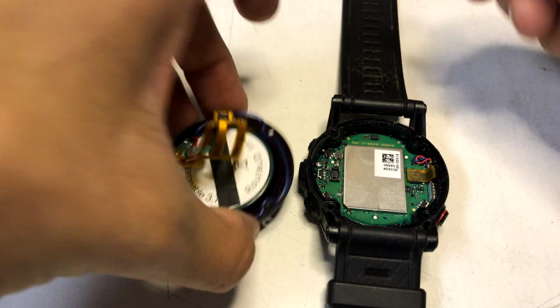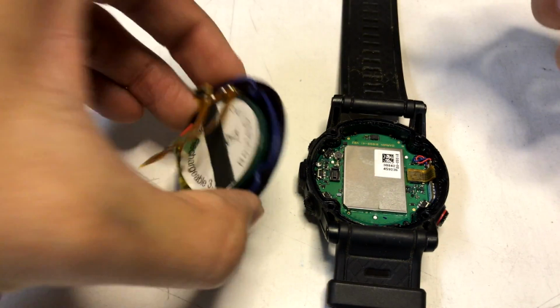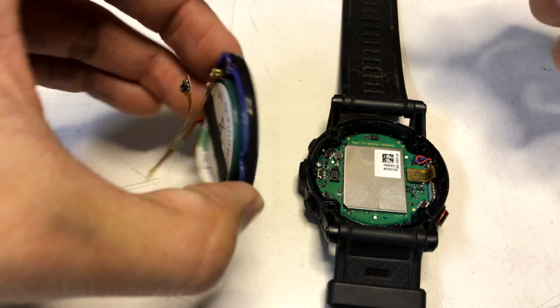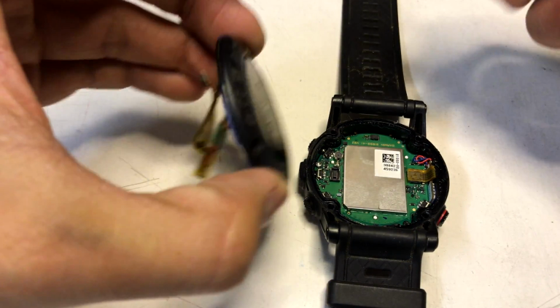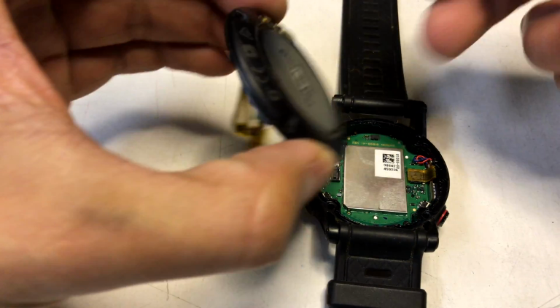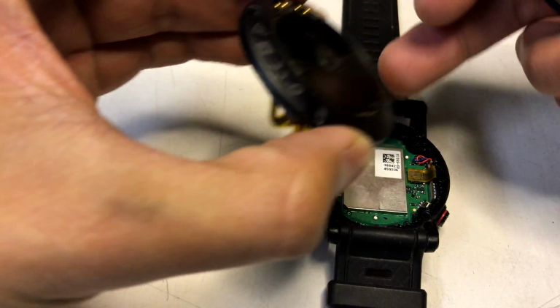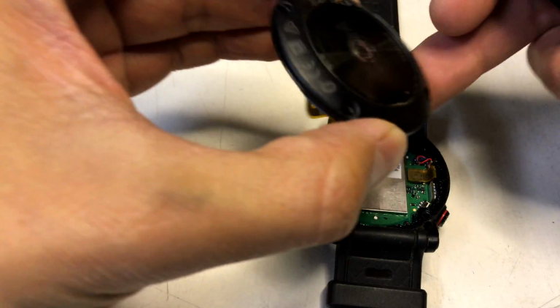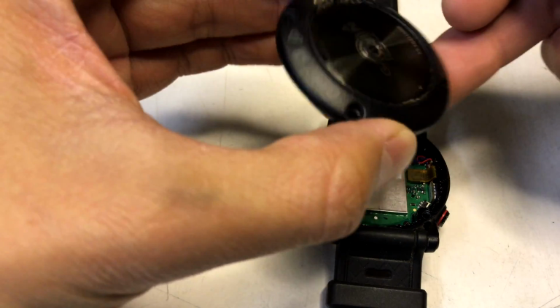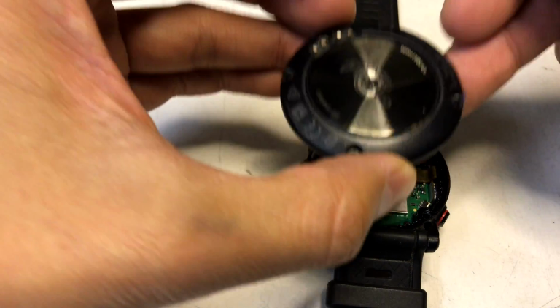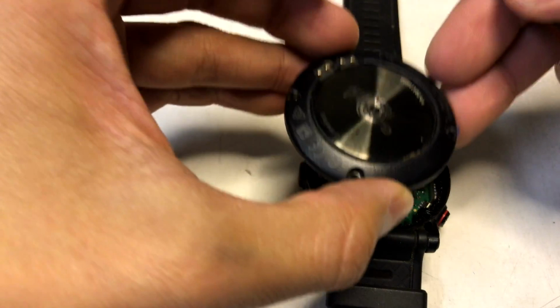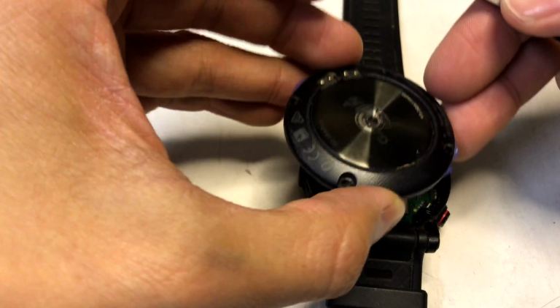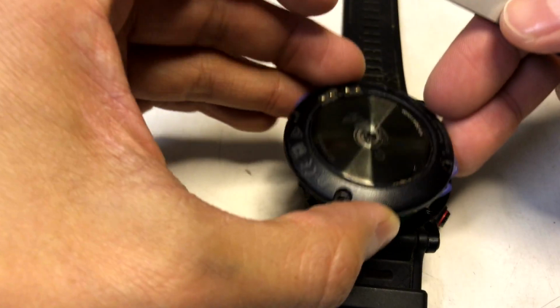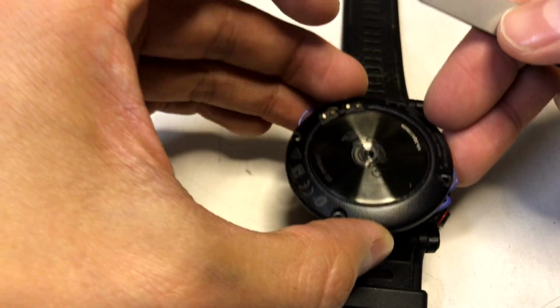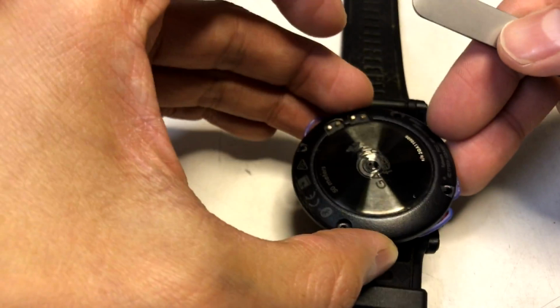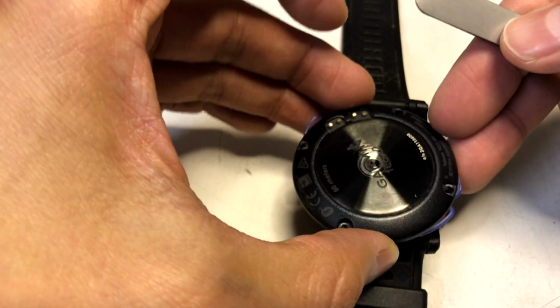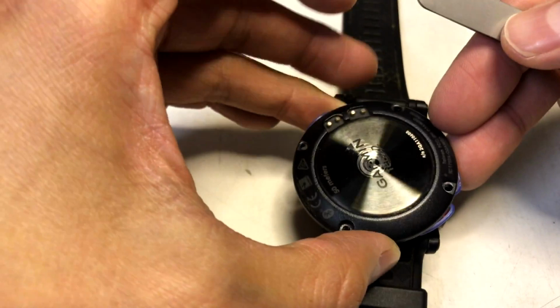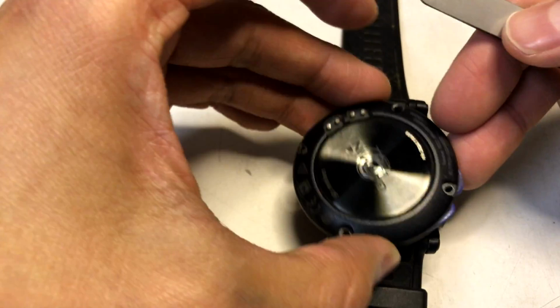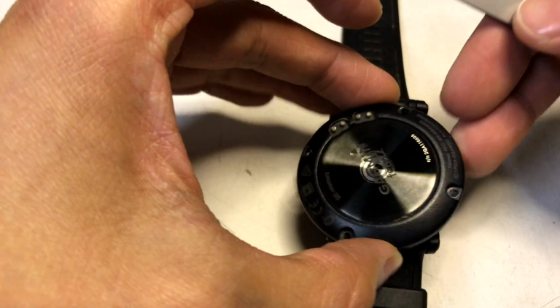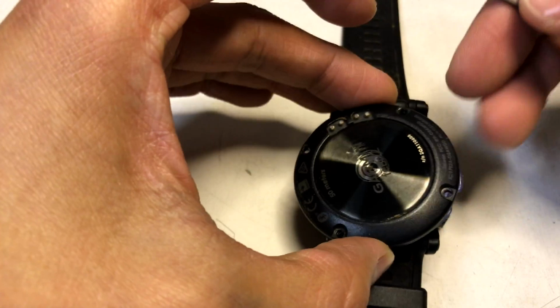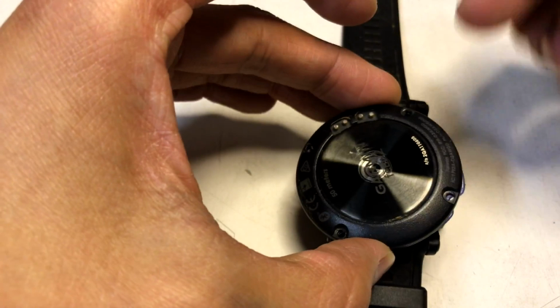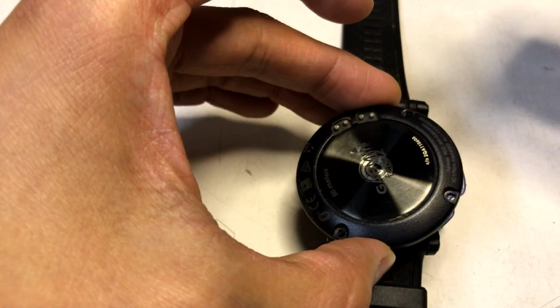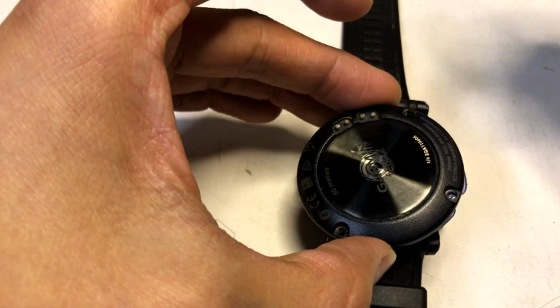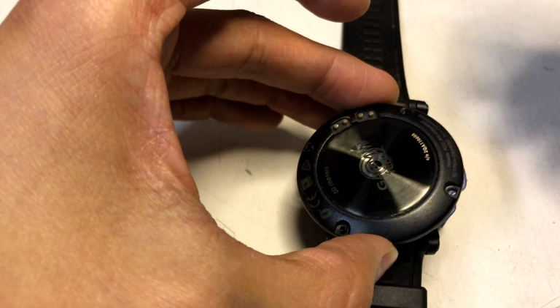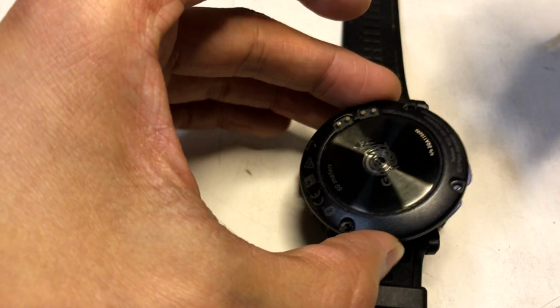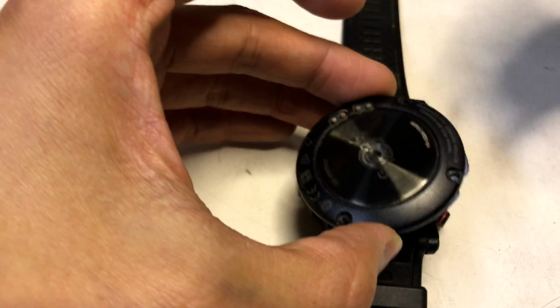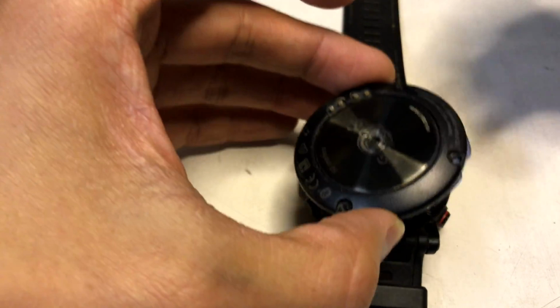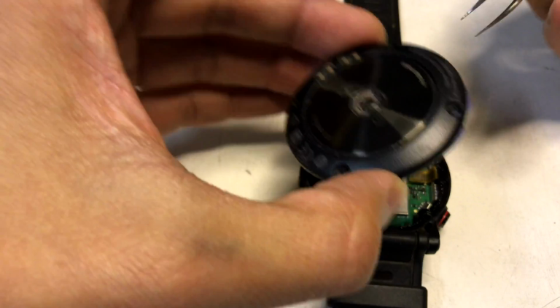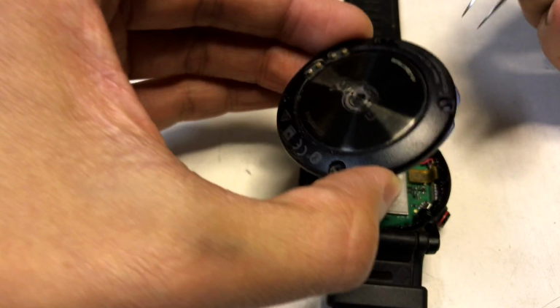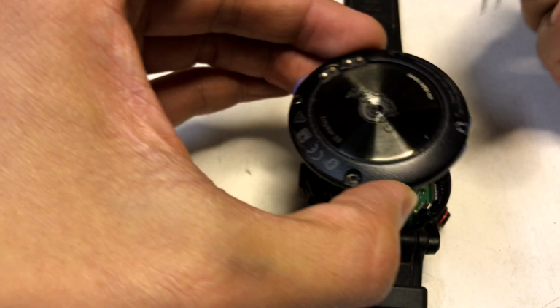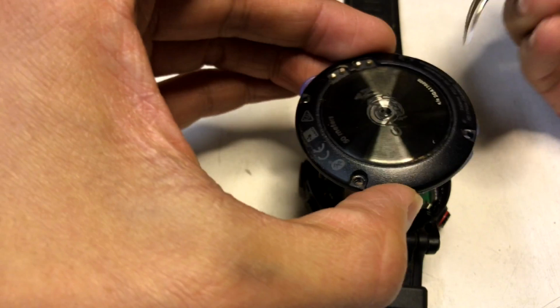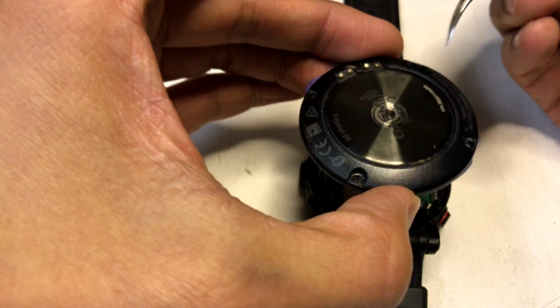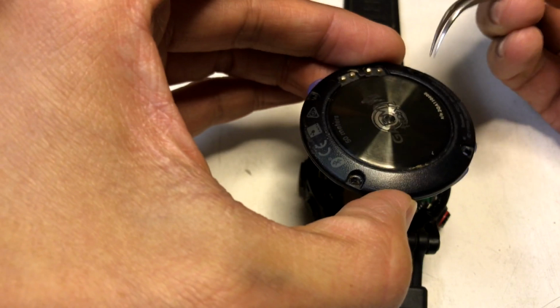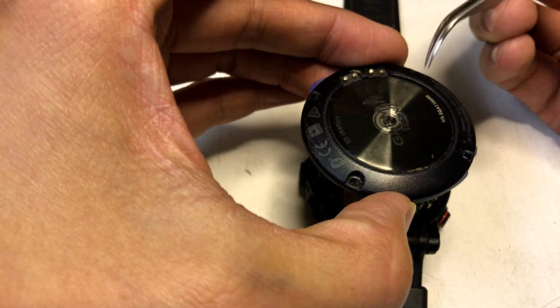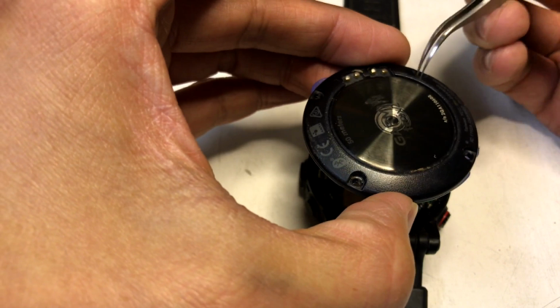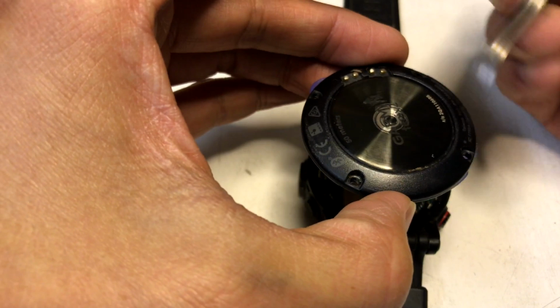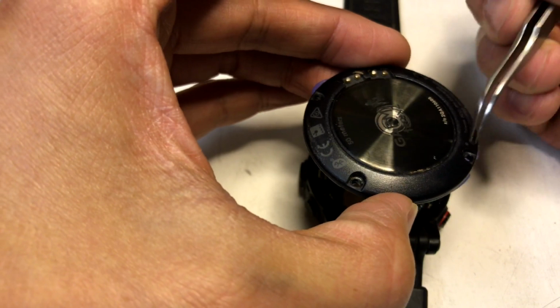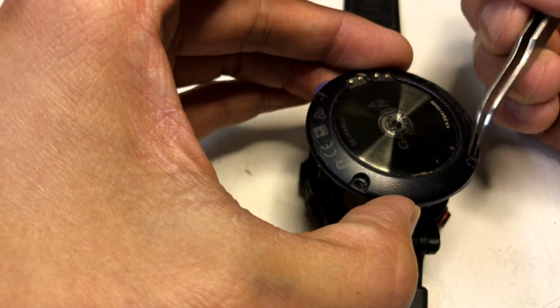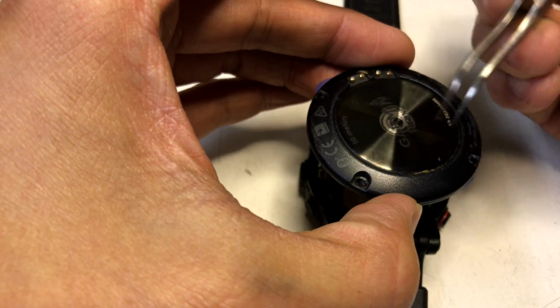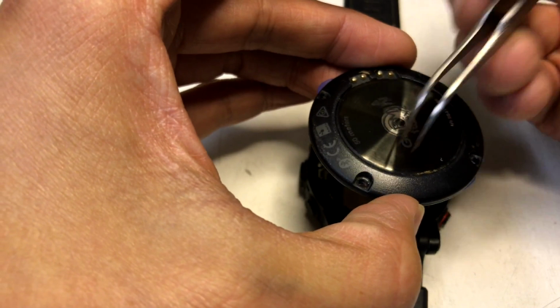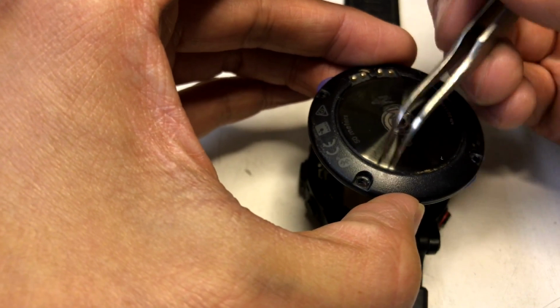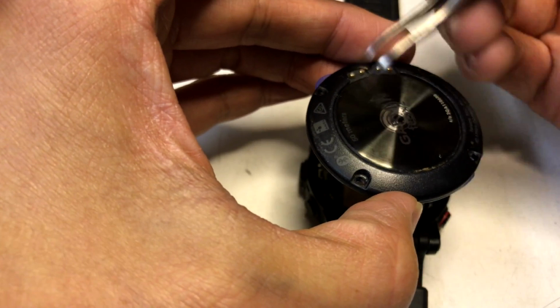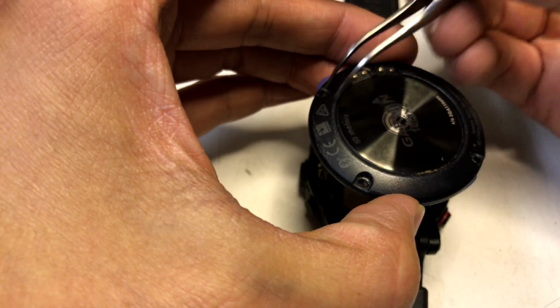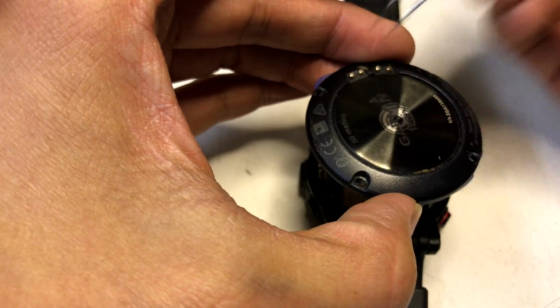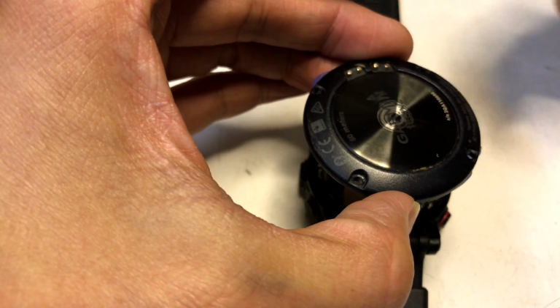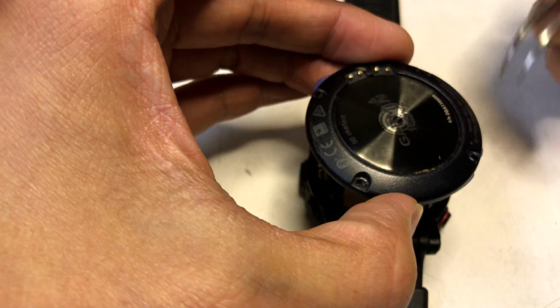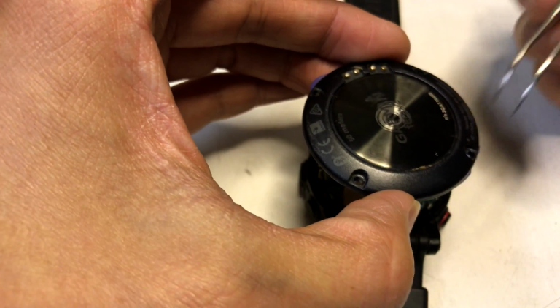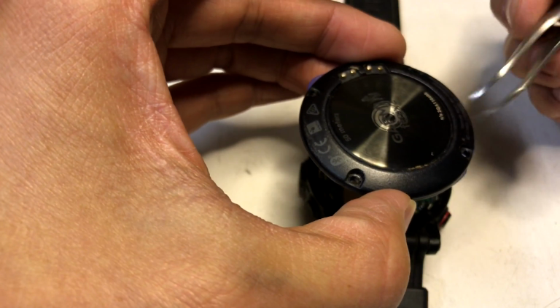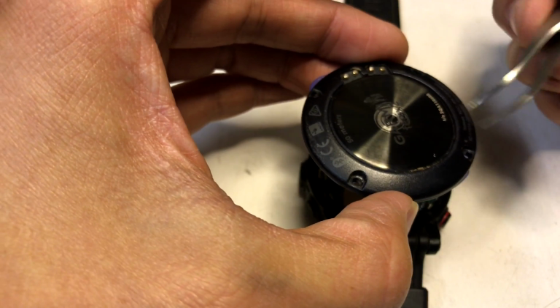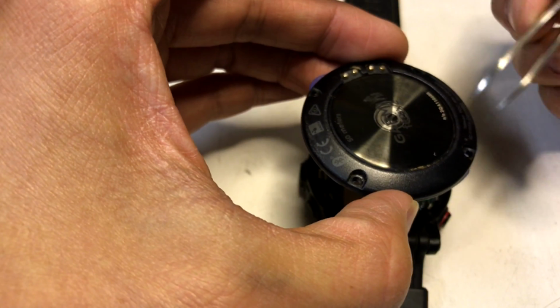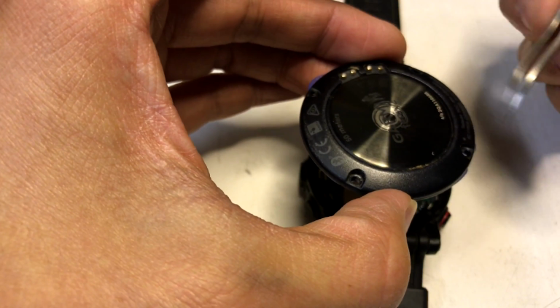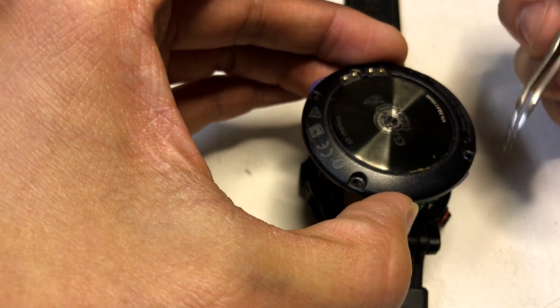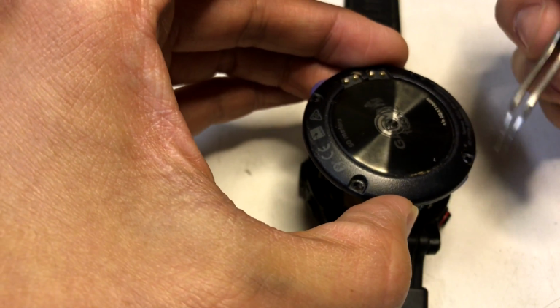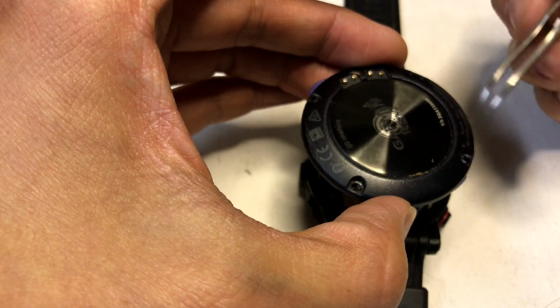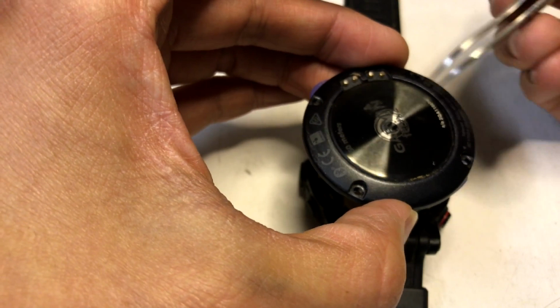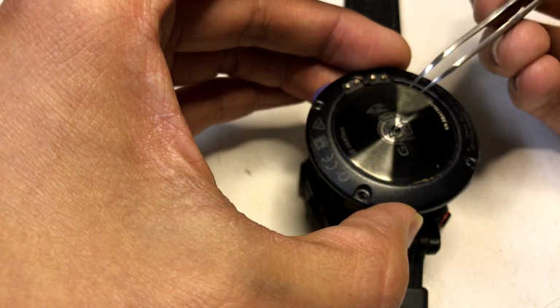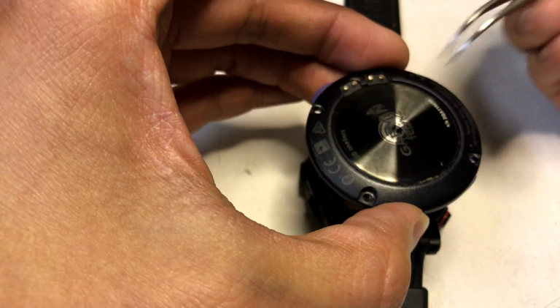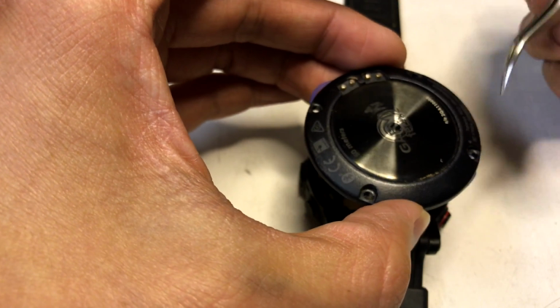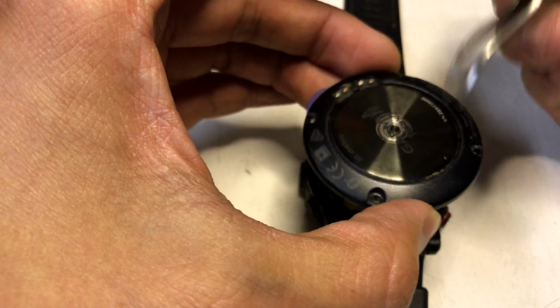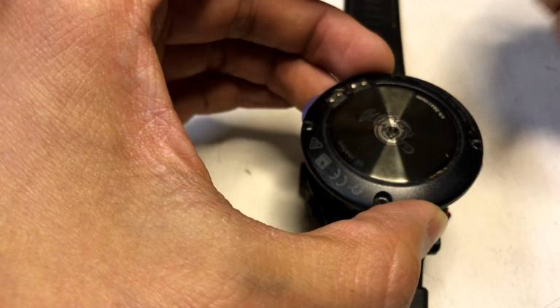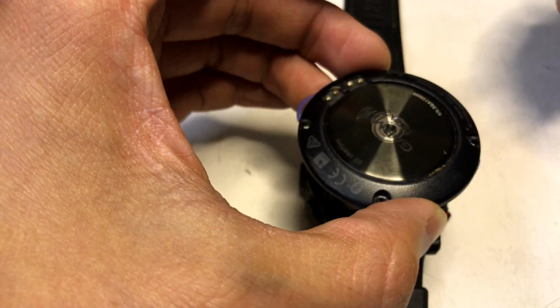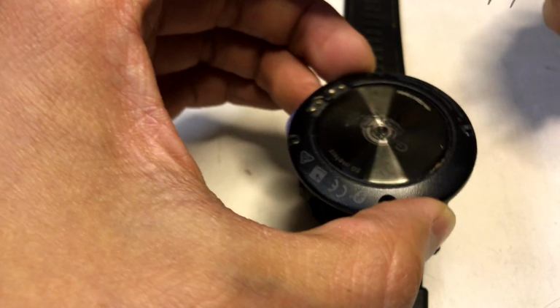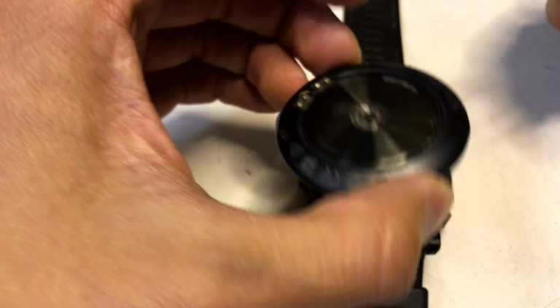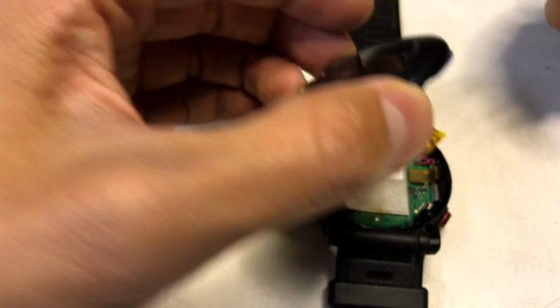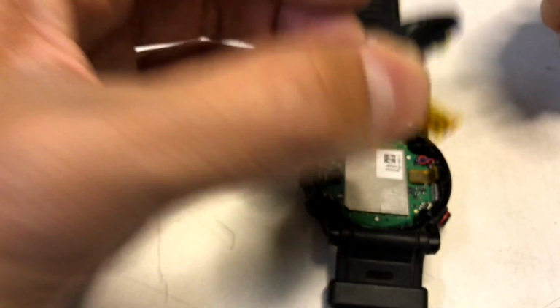This was once like this, and then you got your screw holes right here. Pretty simple — just a Torx wrench, you remove that.